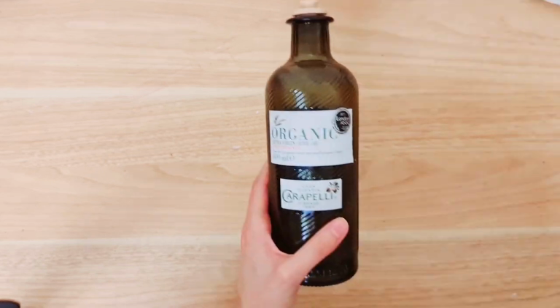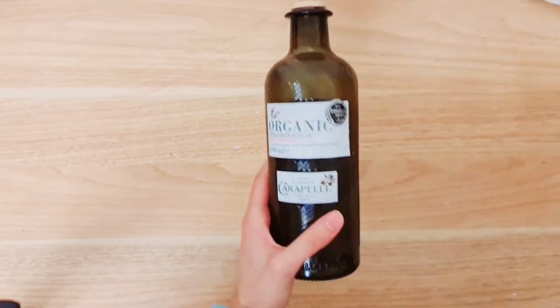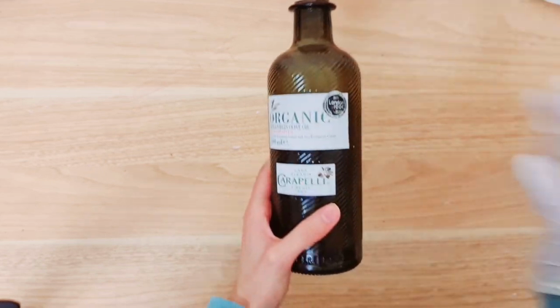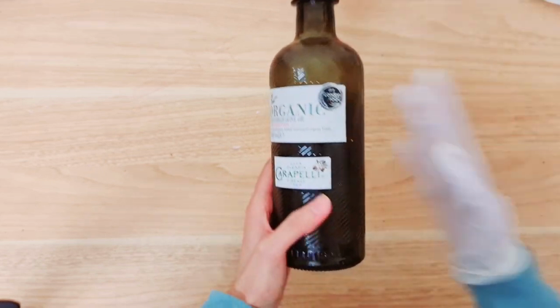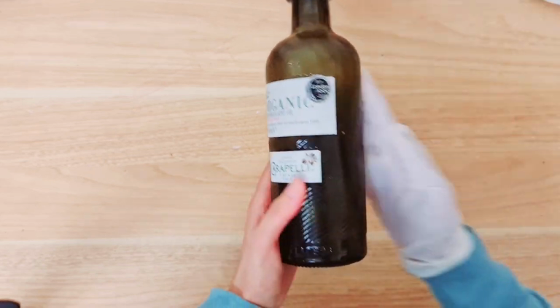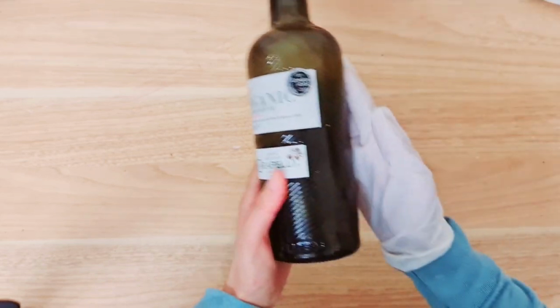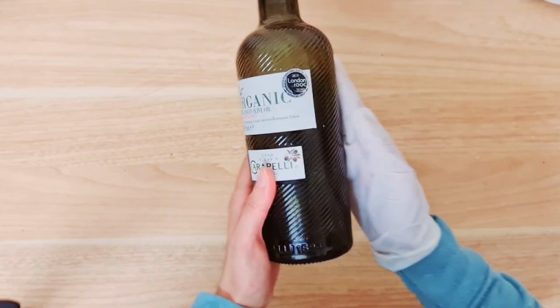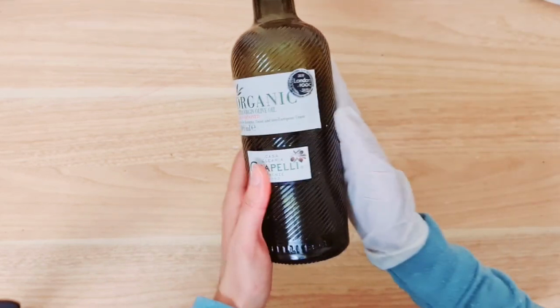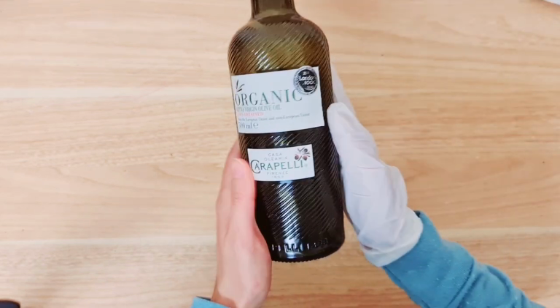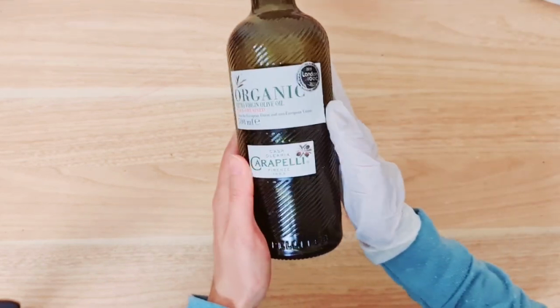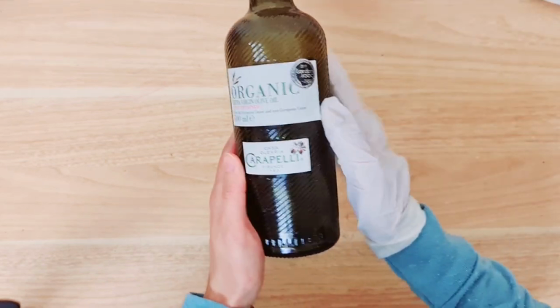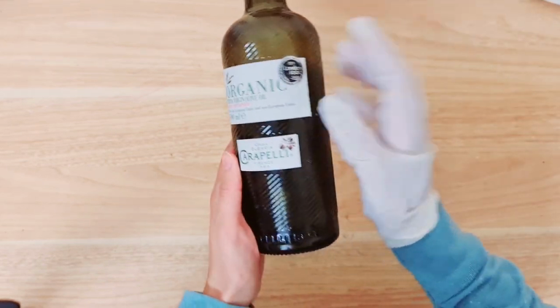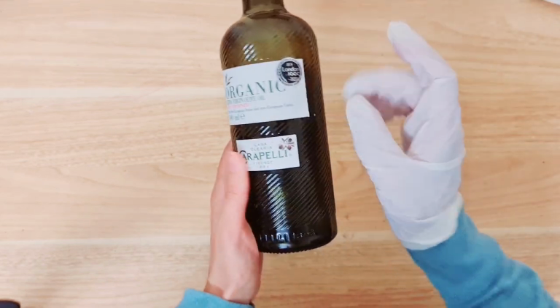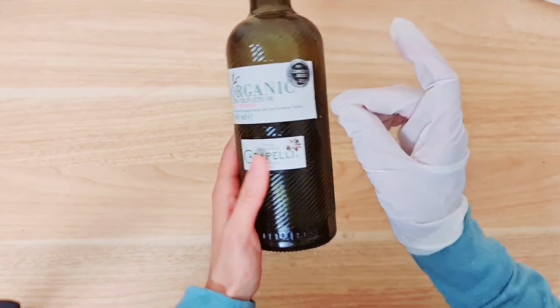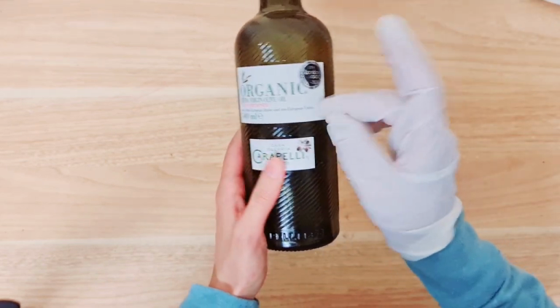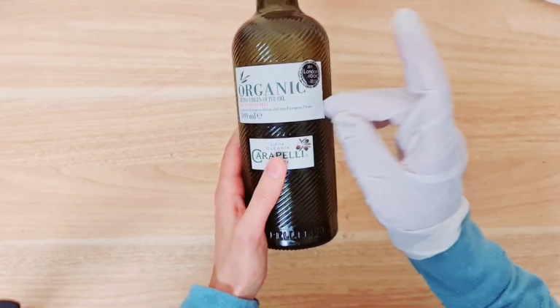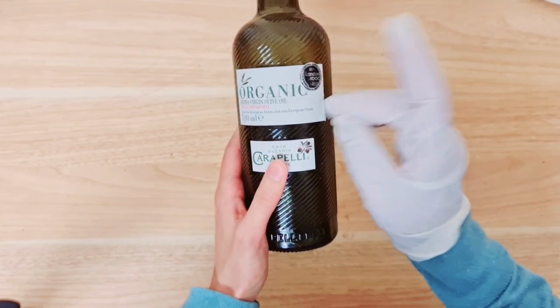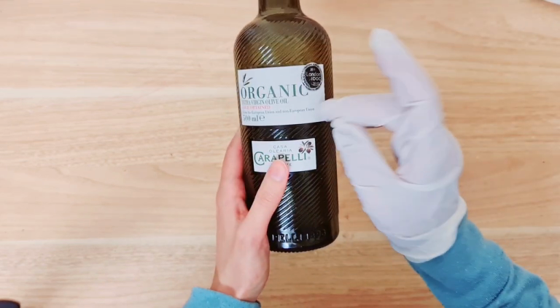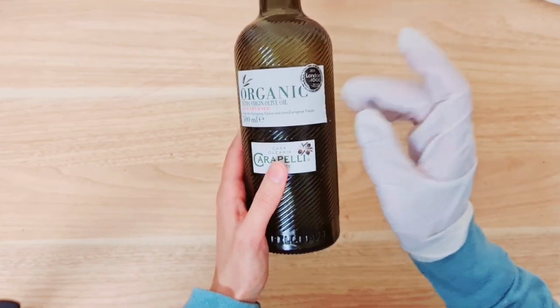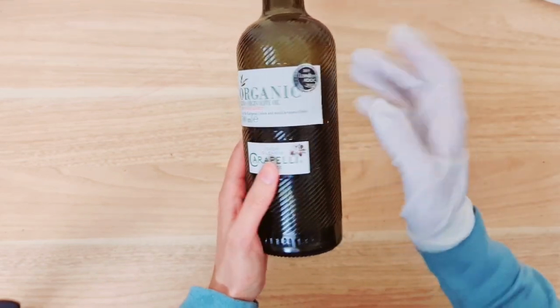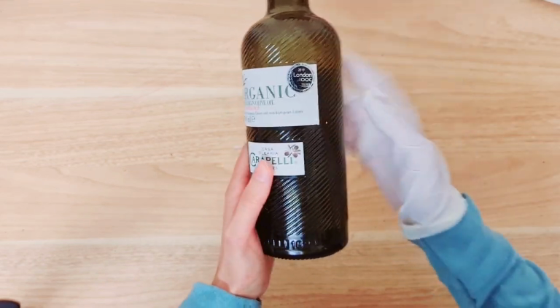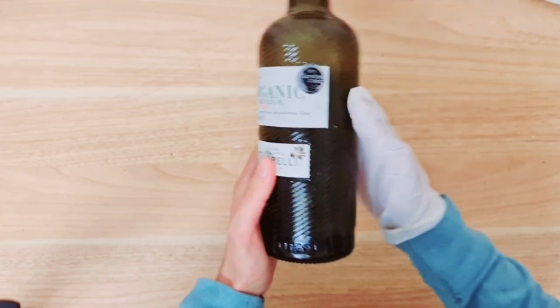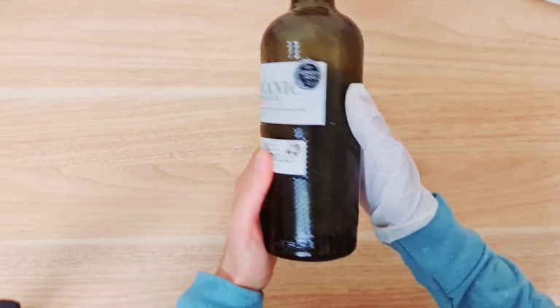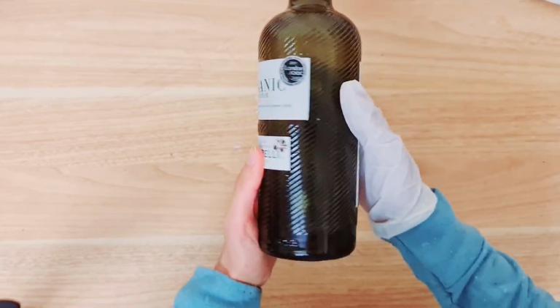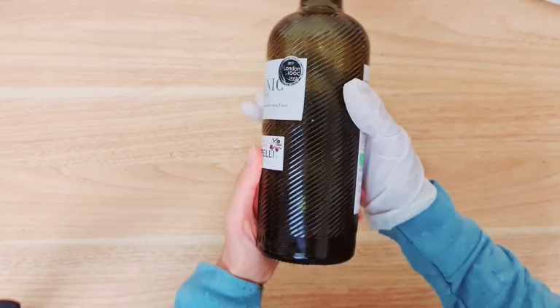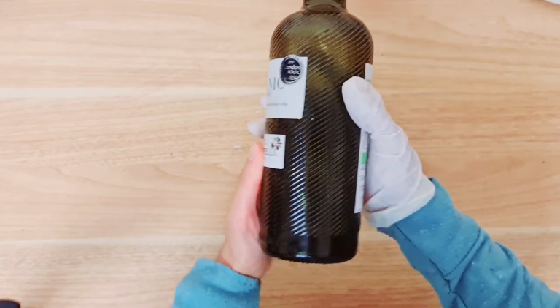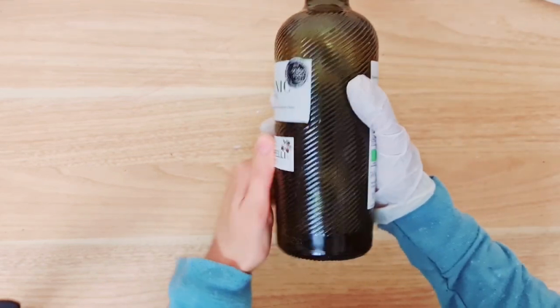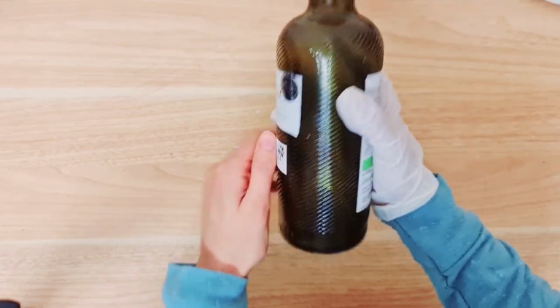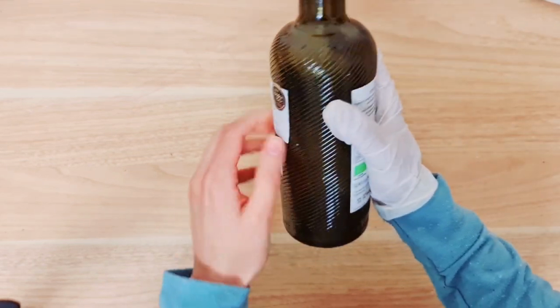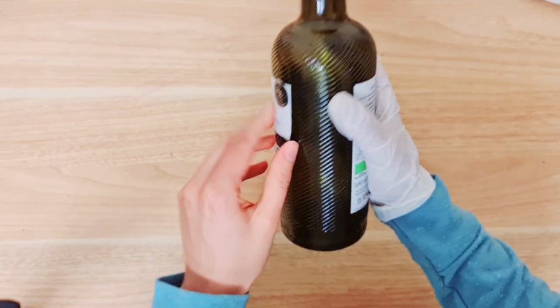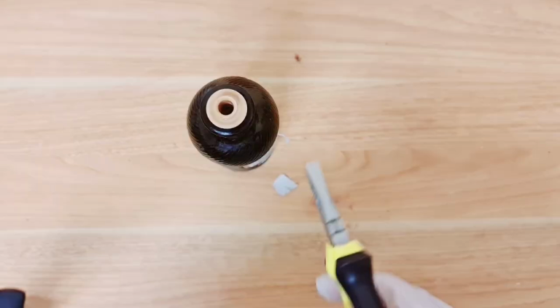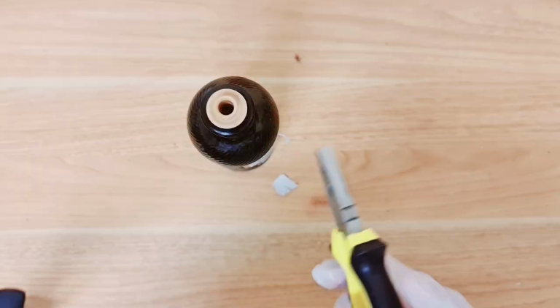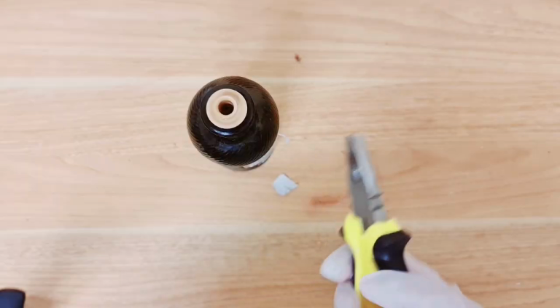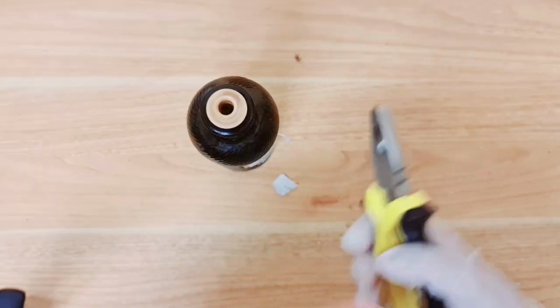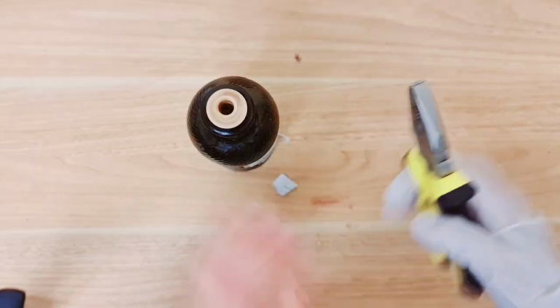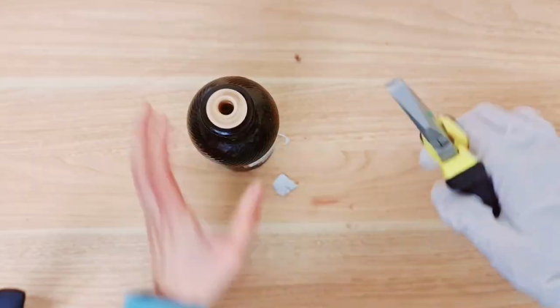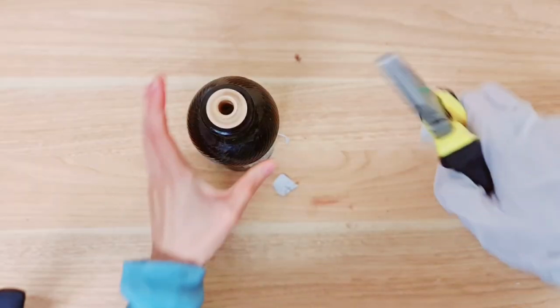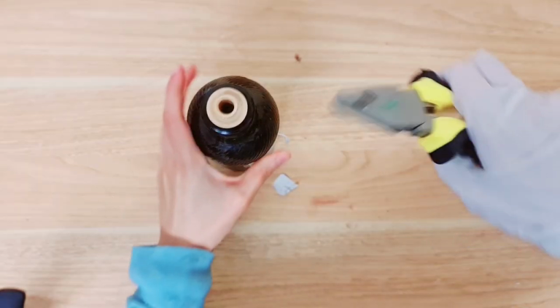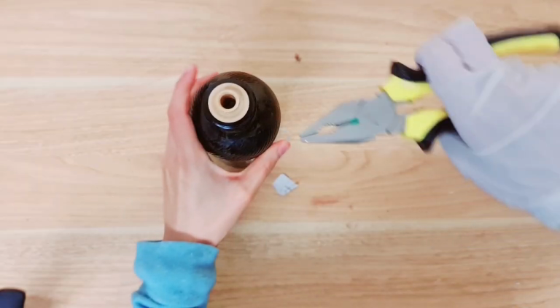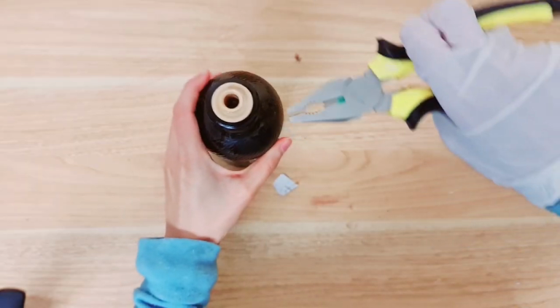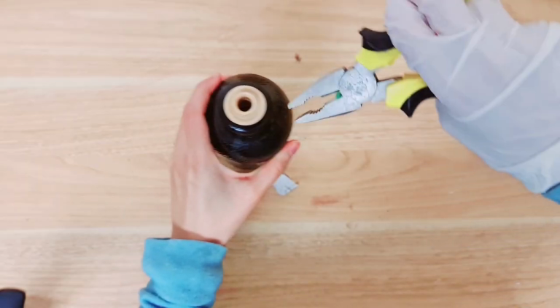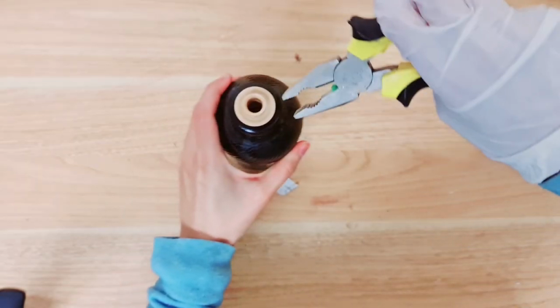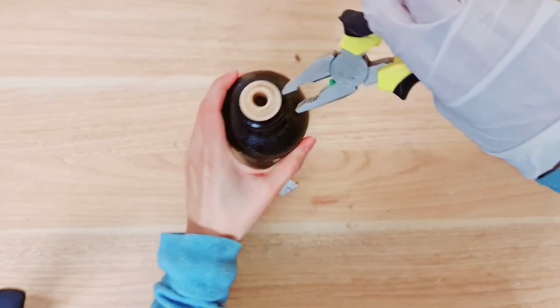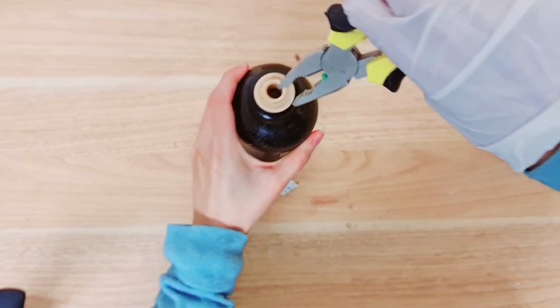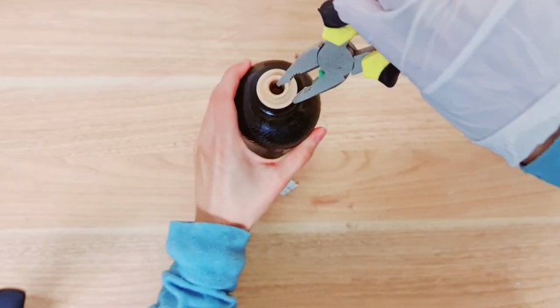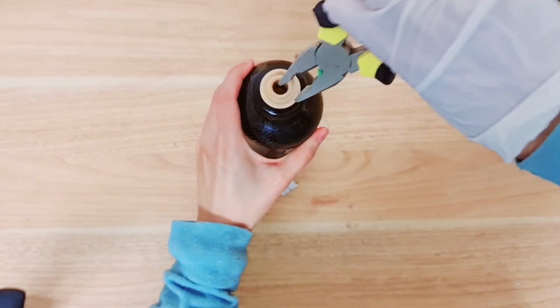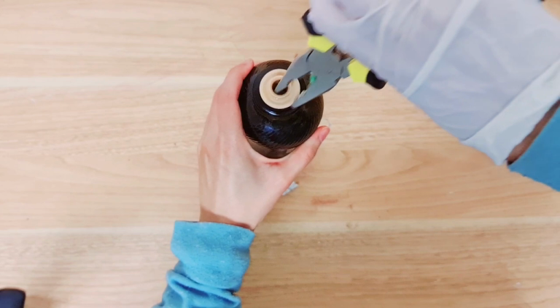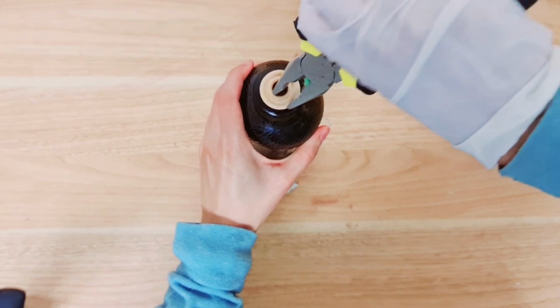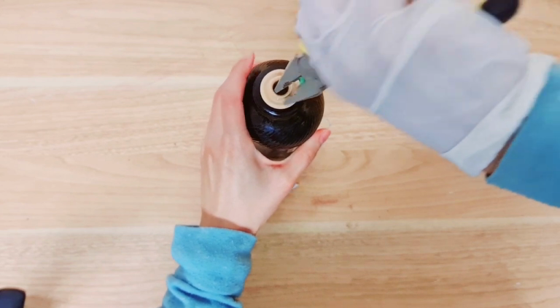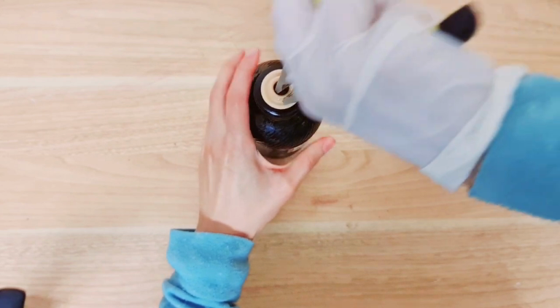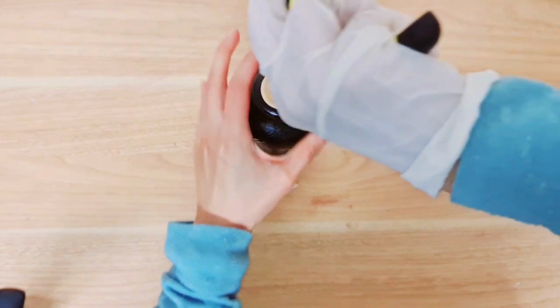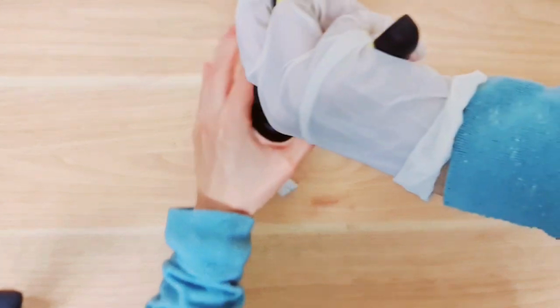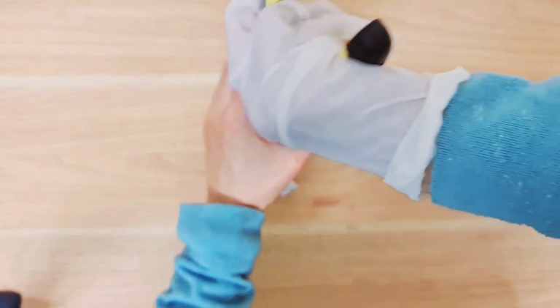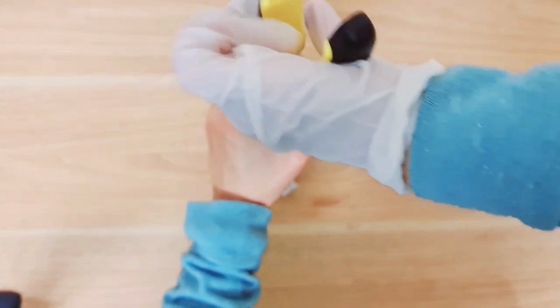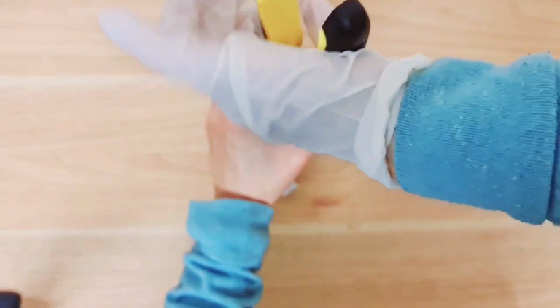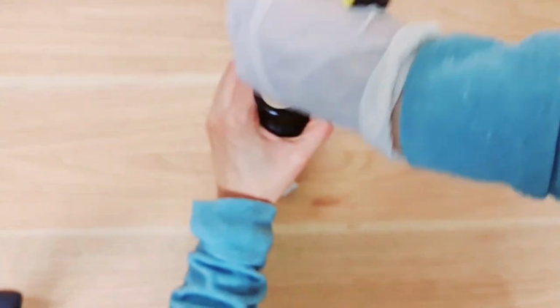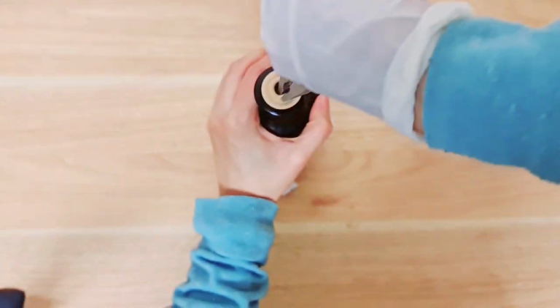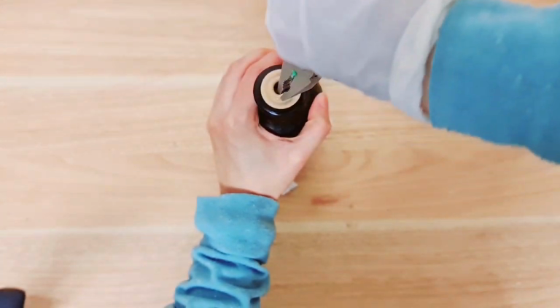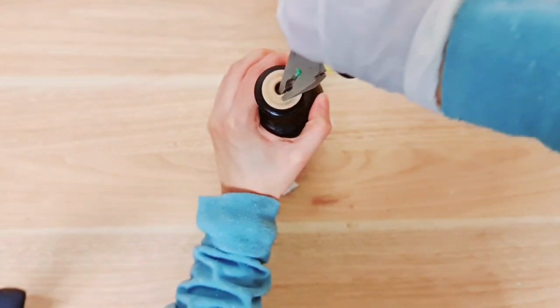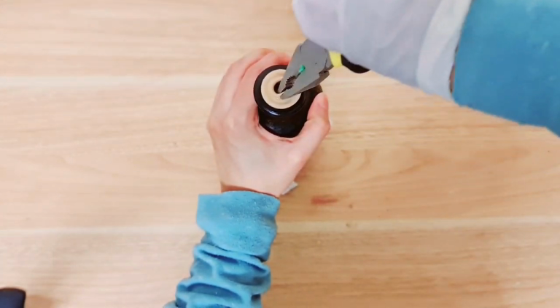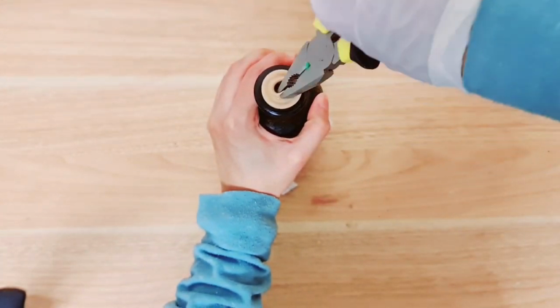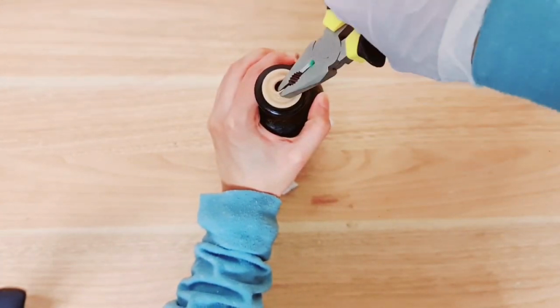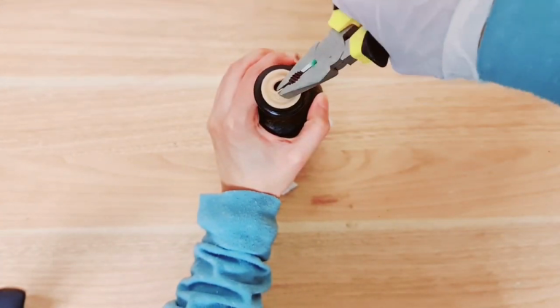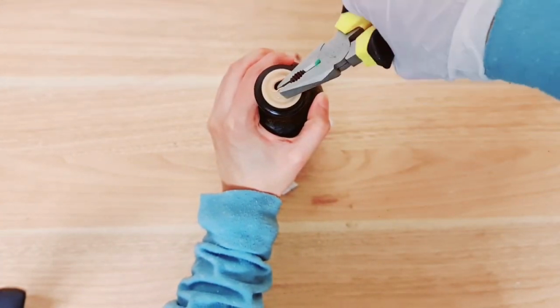So I'm going to start just by removing these labels. I'm also going to get rid of this just with some pliers.